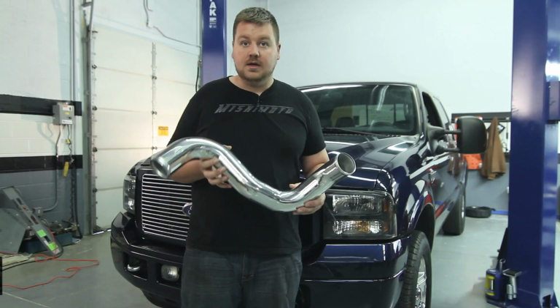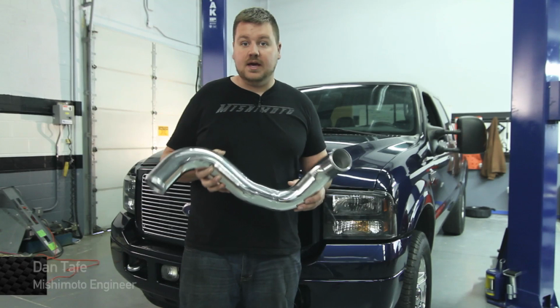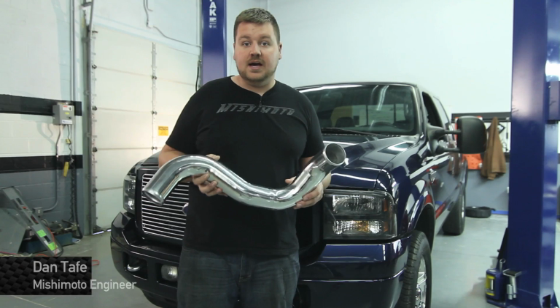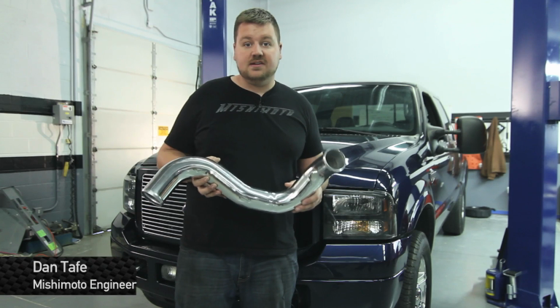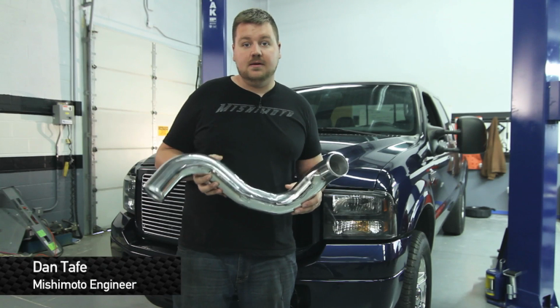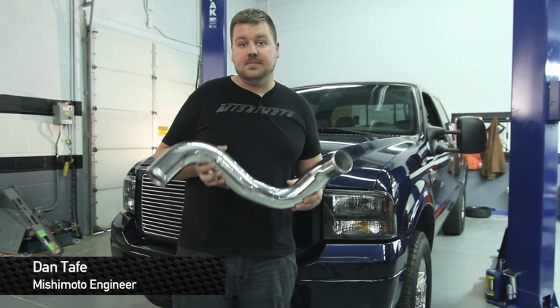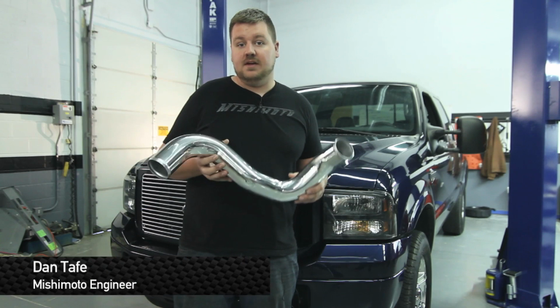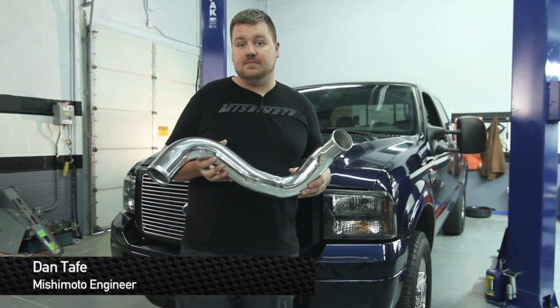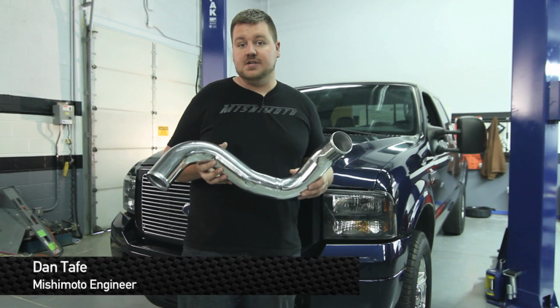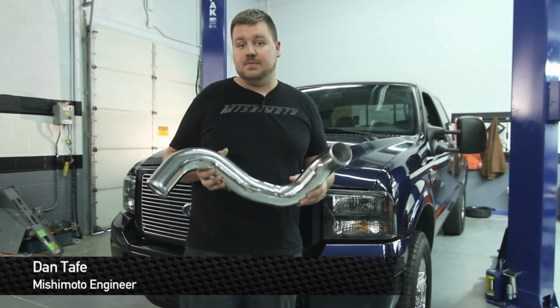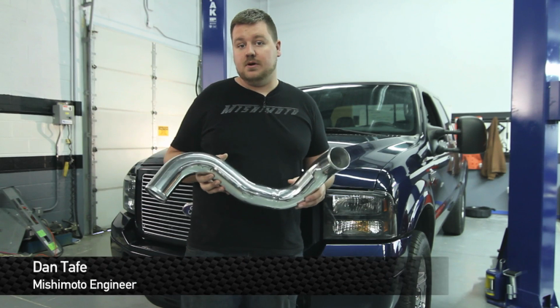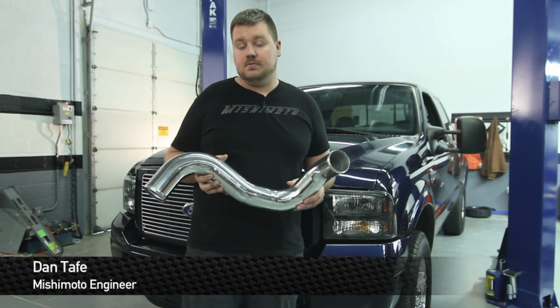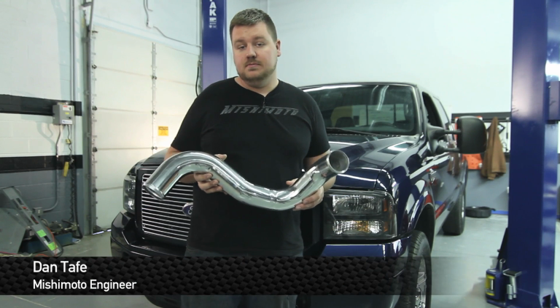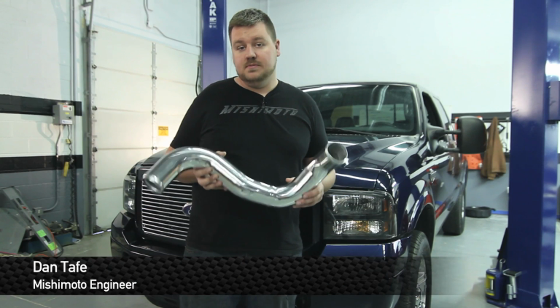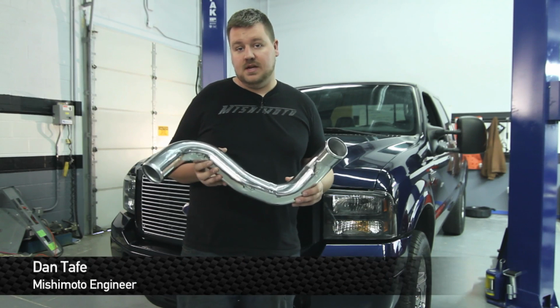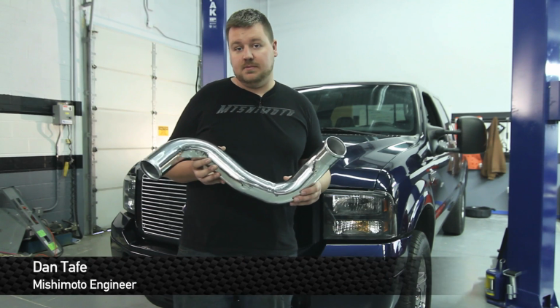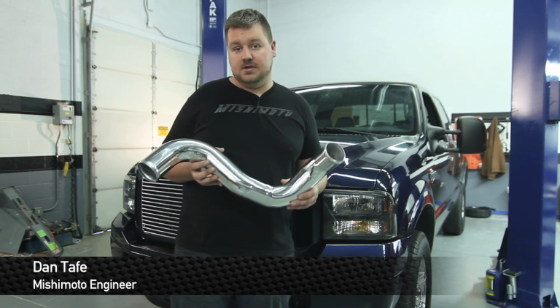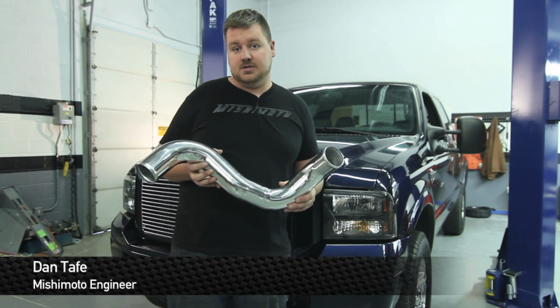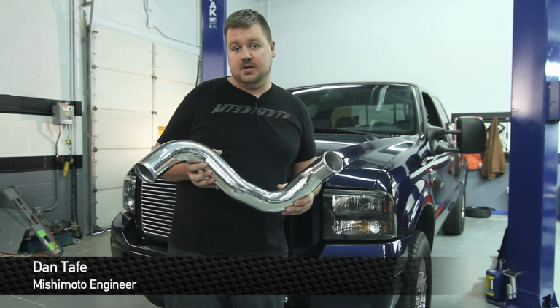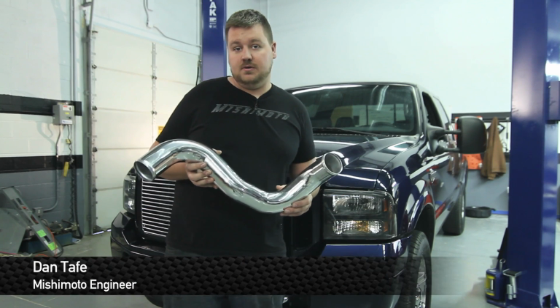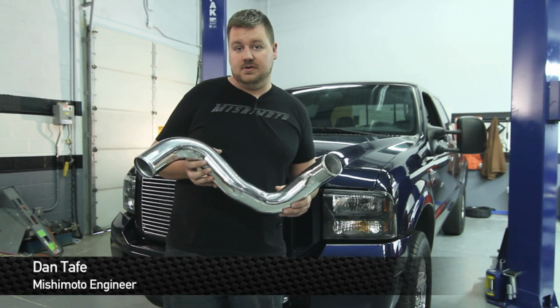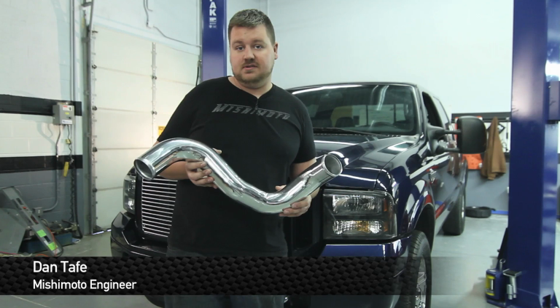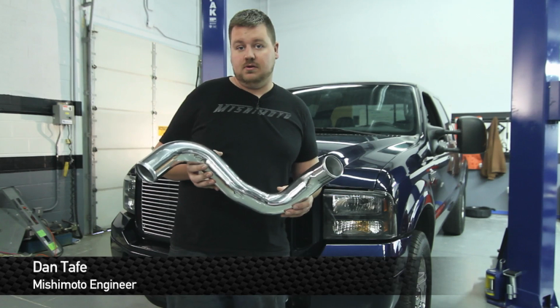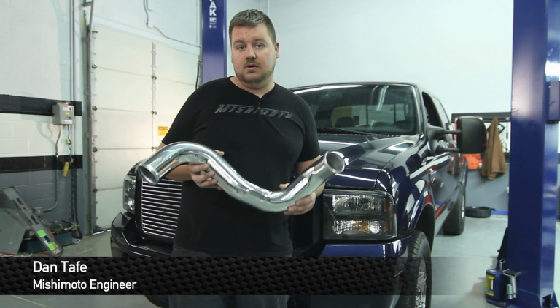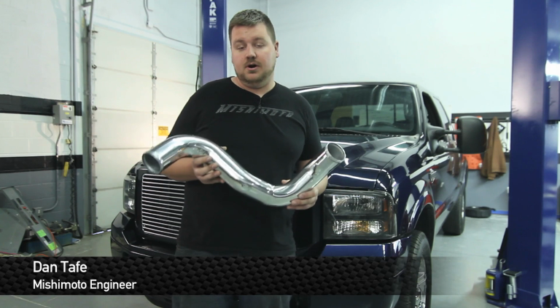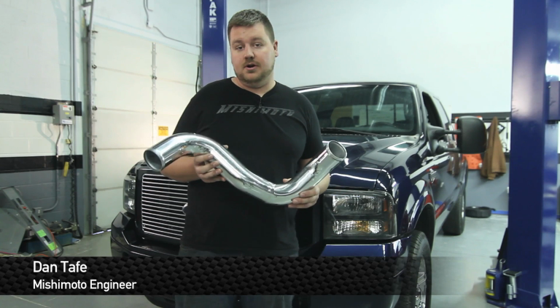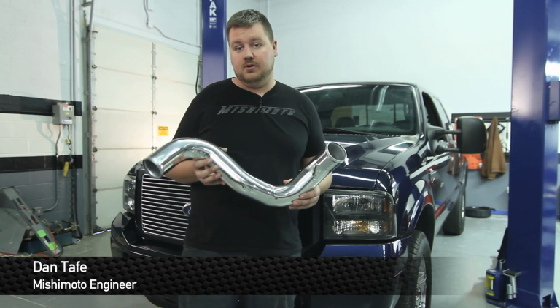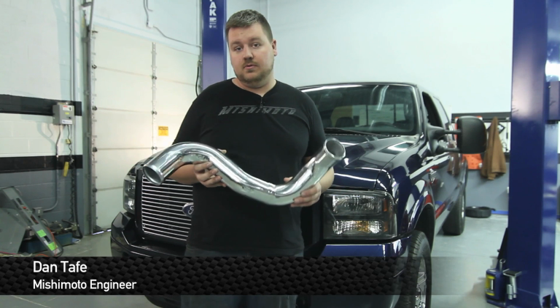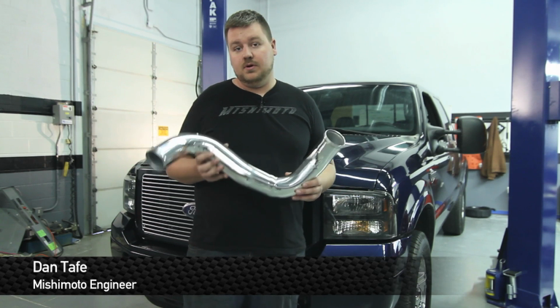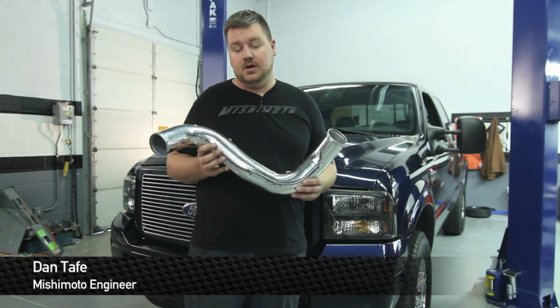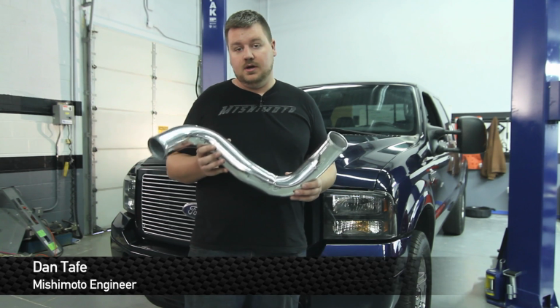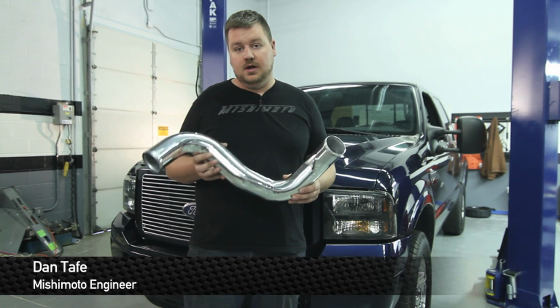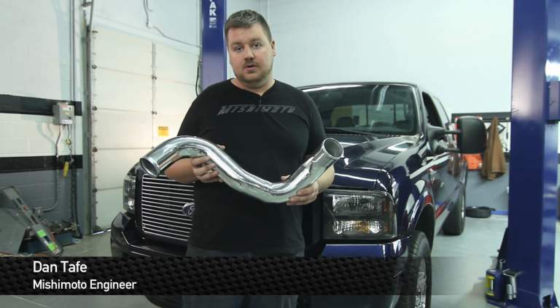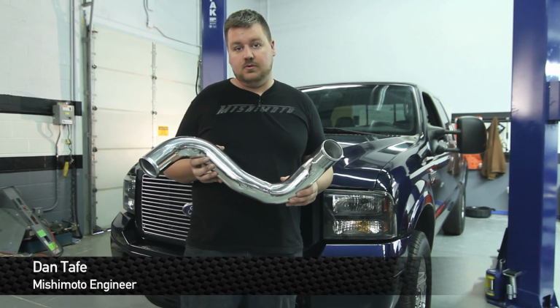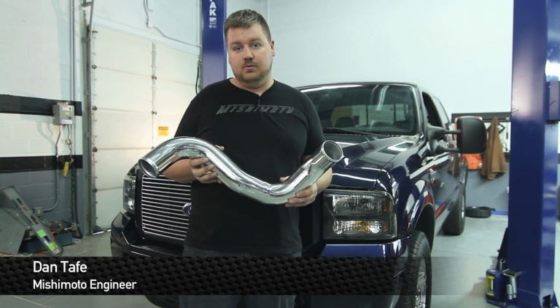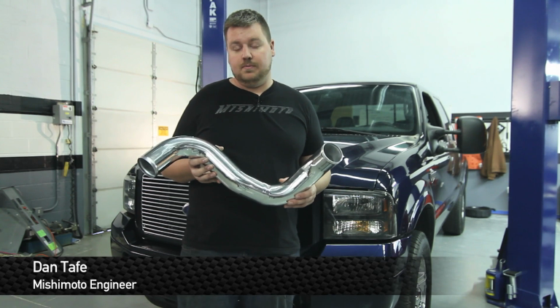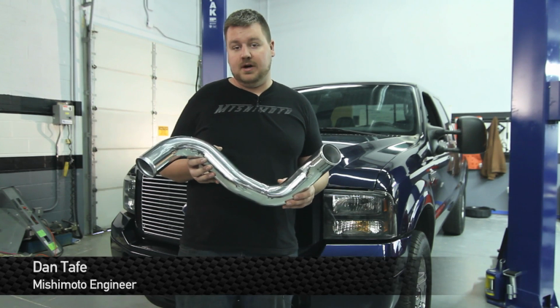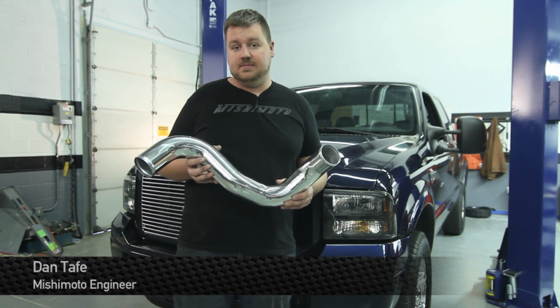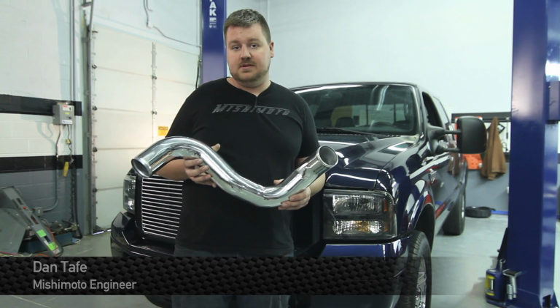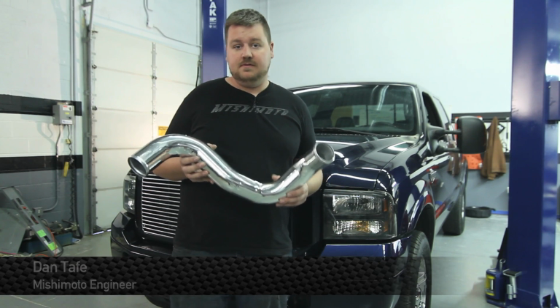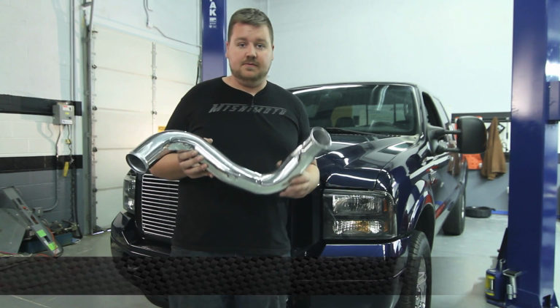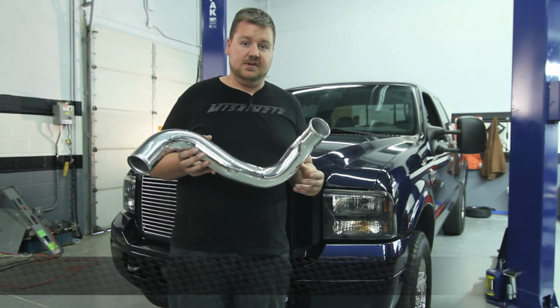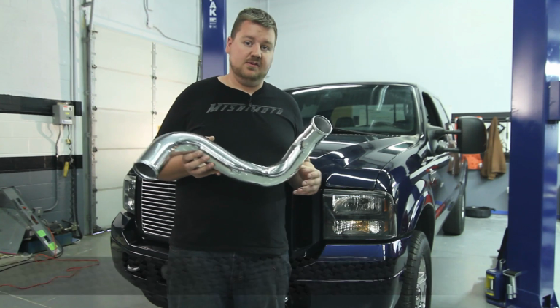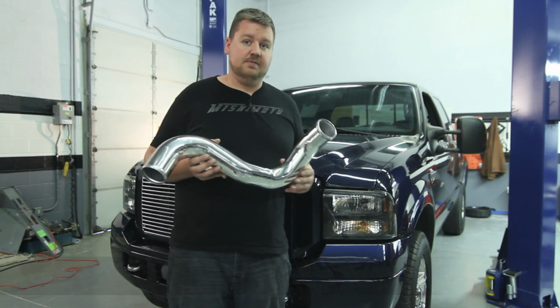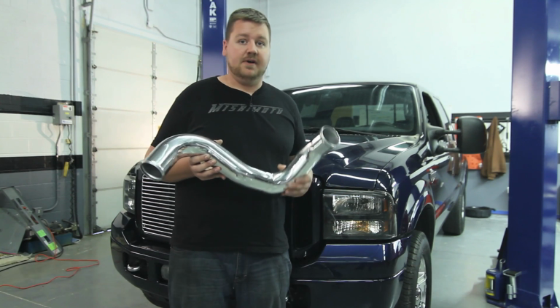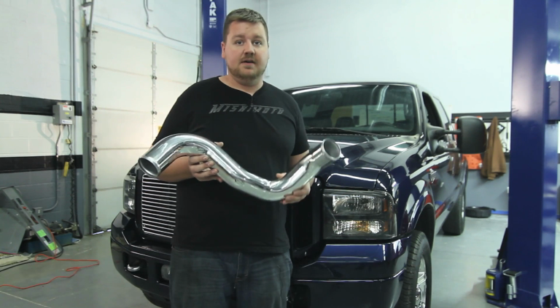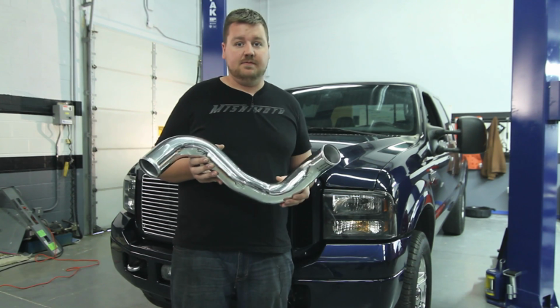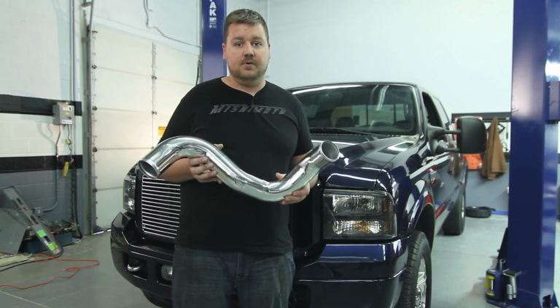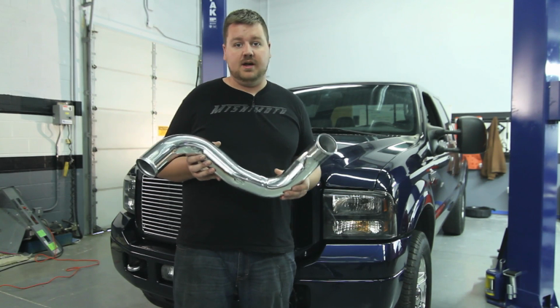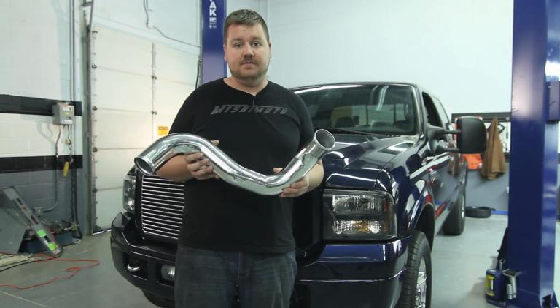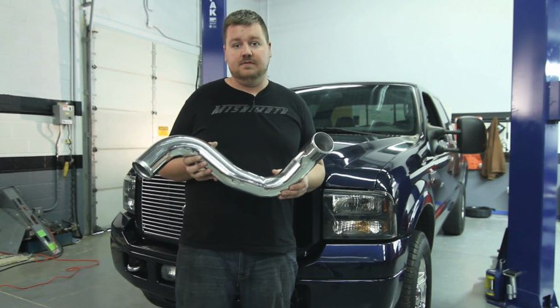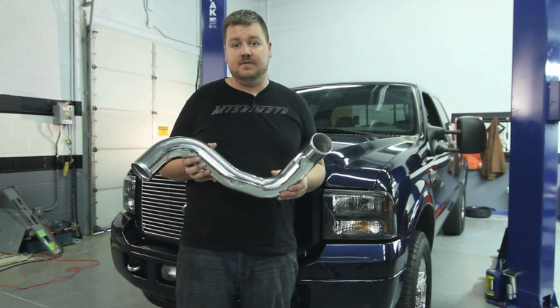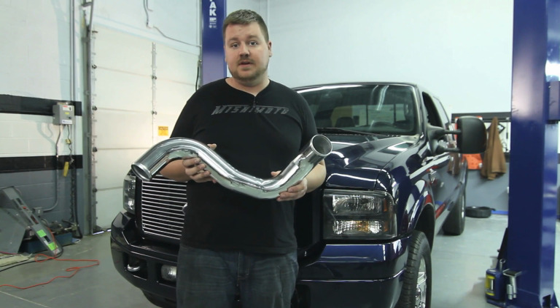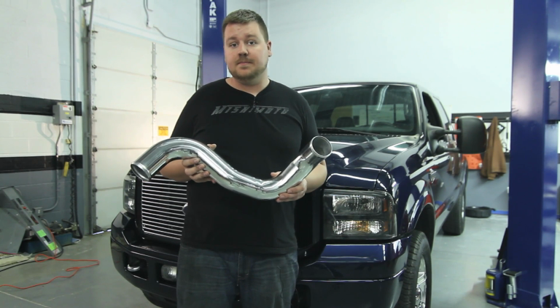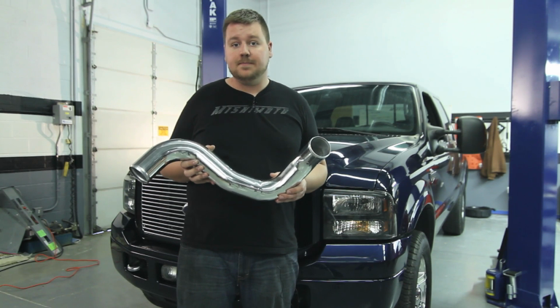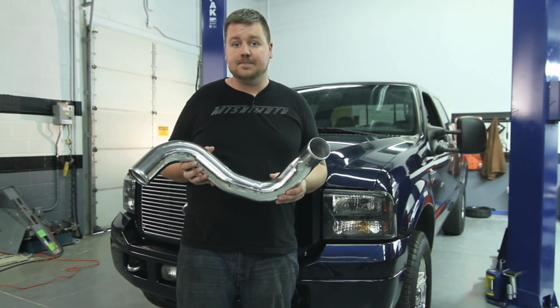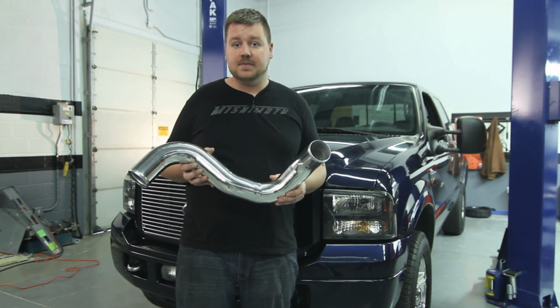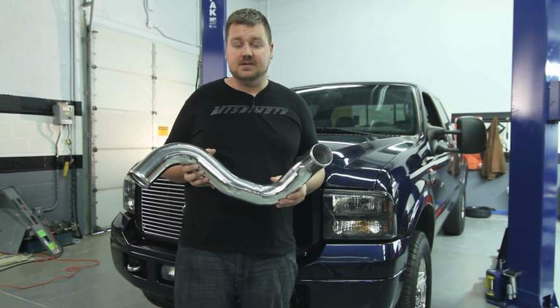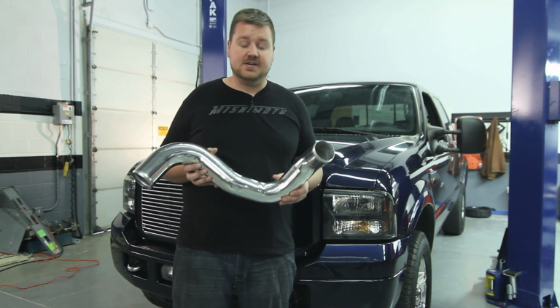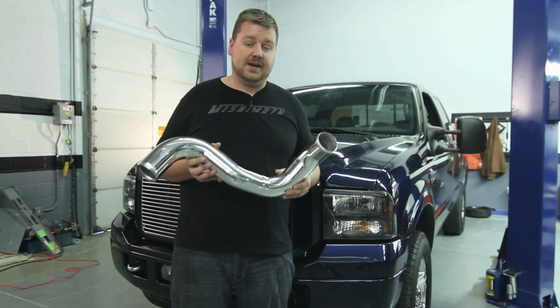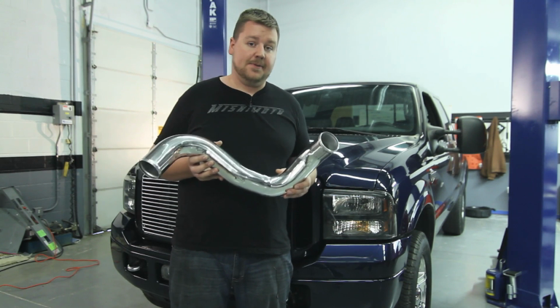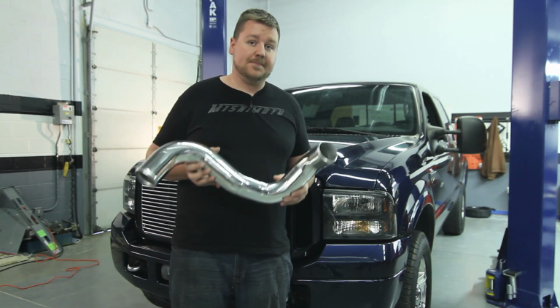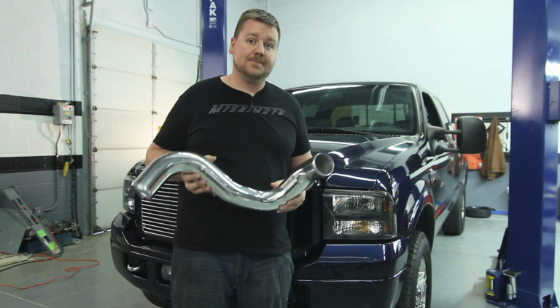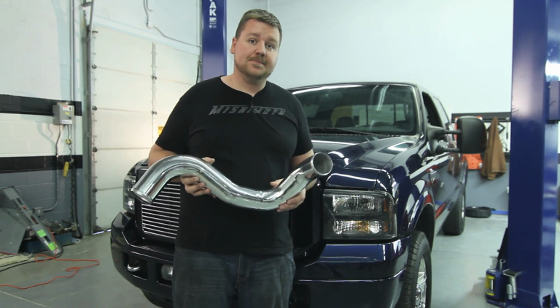Hey guys, I'm Dan from Nishimoto. Today I'm going to show you how to install our new intercooler pipes for this 05 Ford F250. Let's check it out.